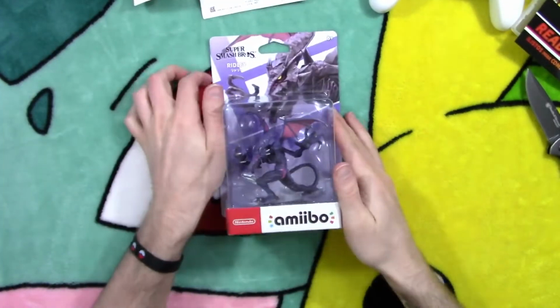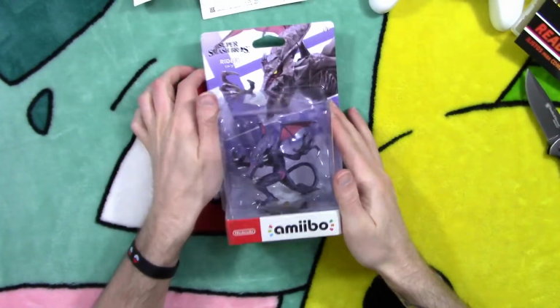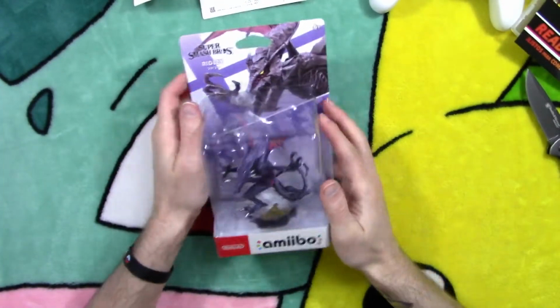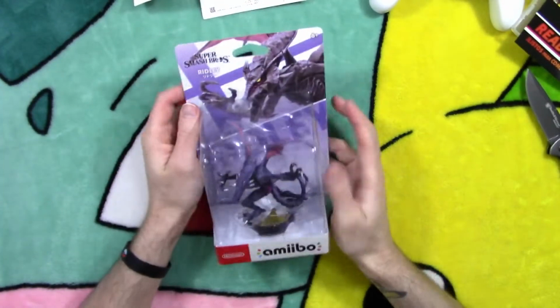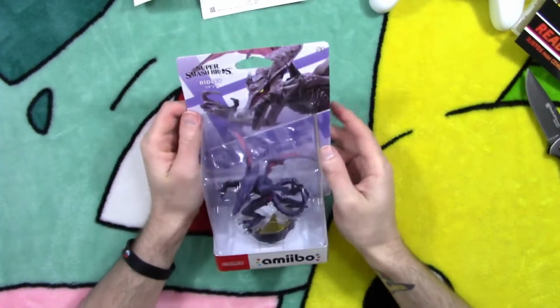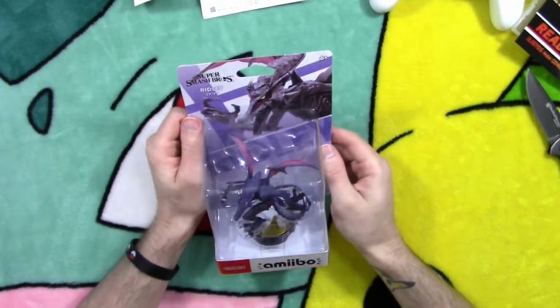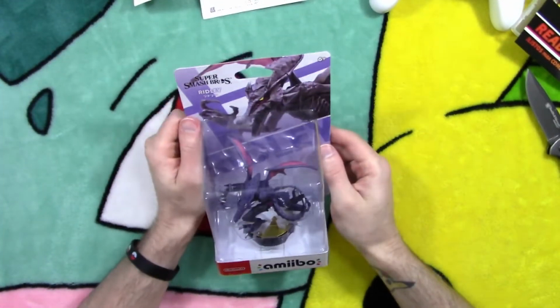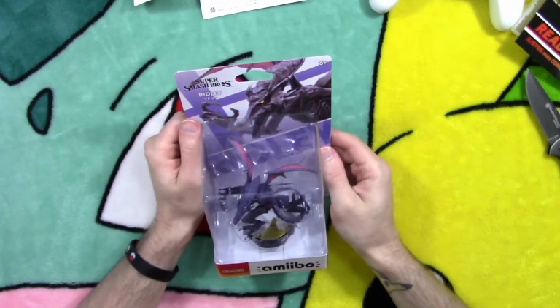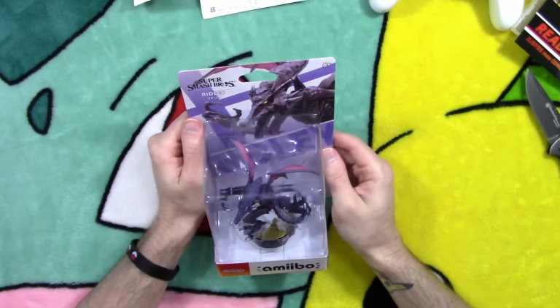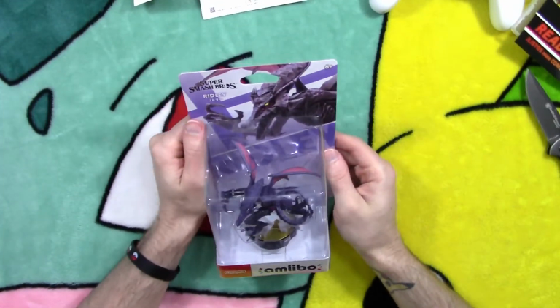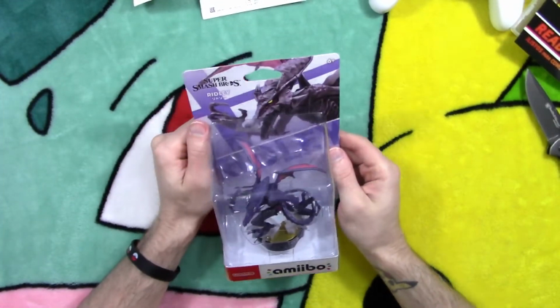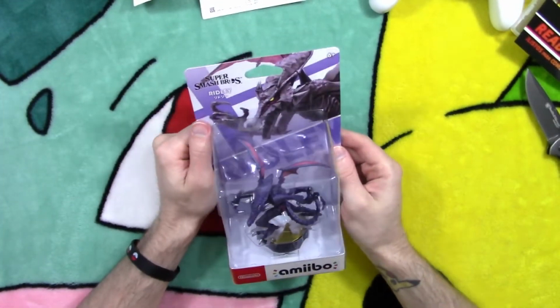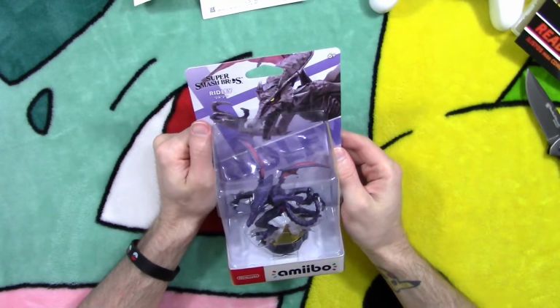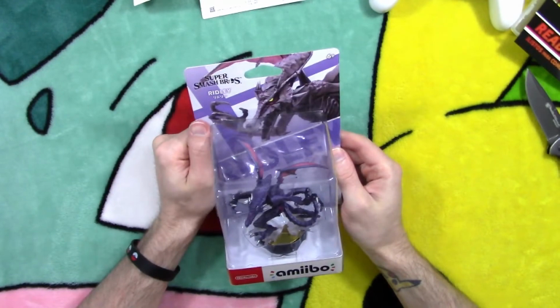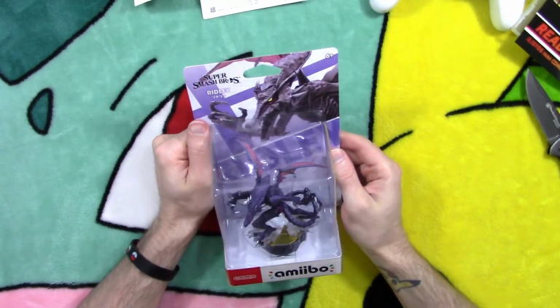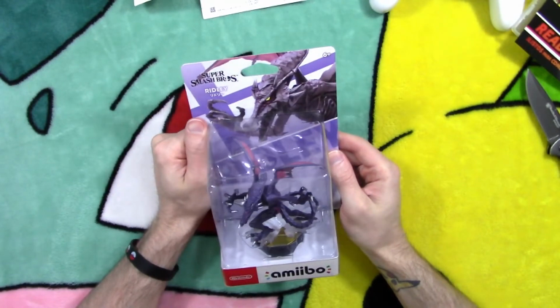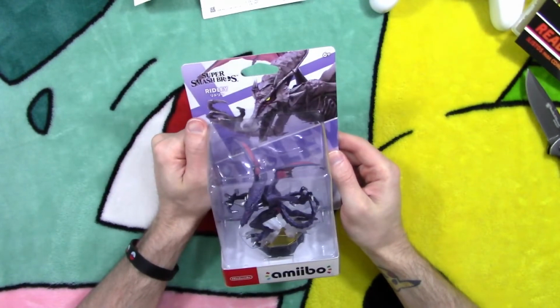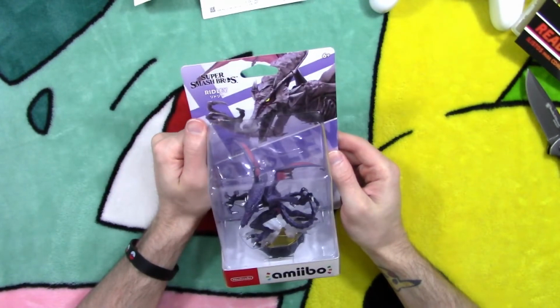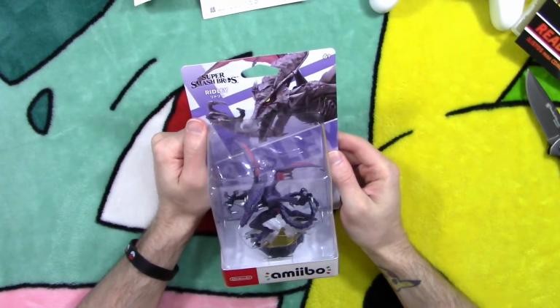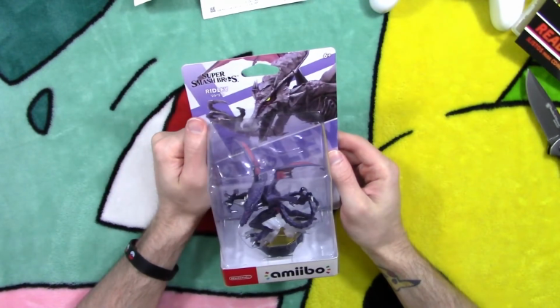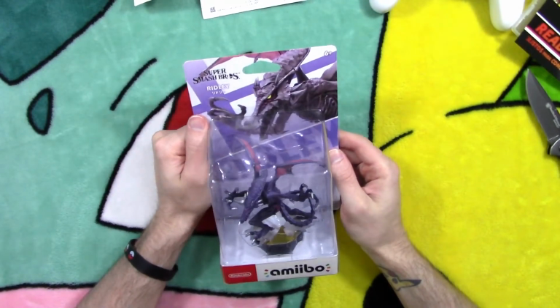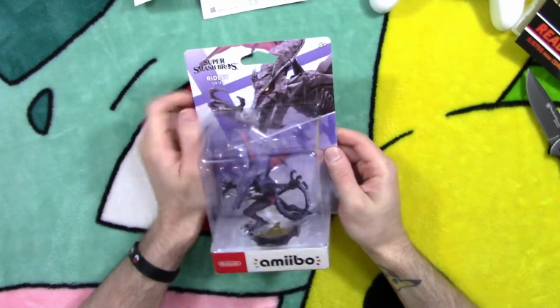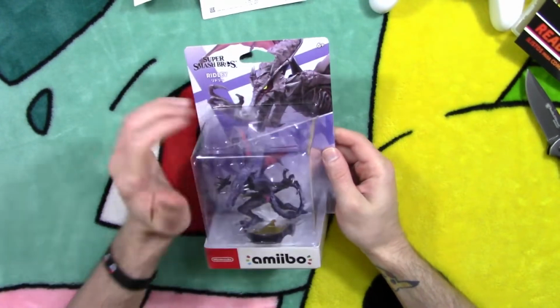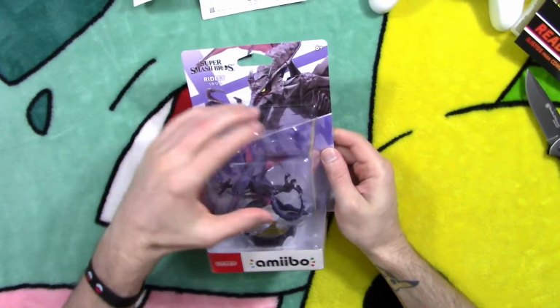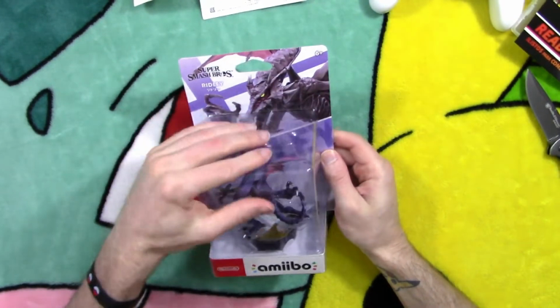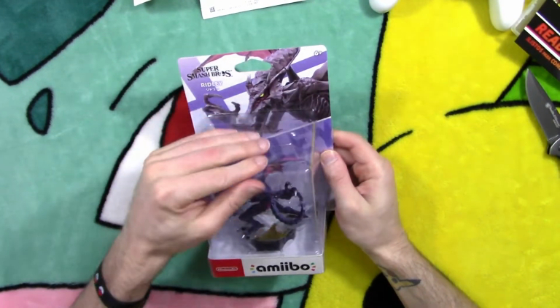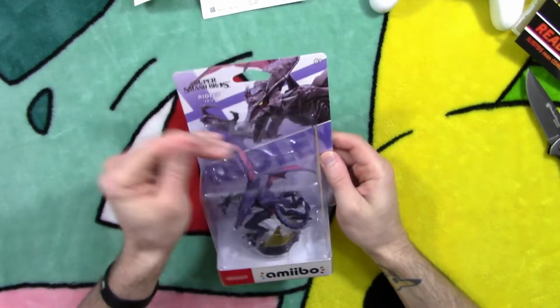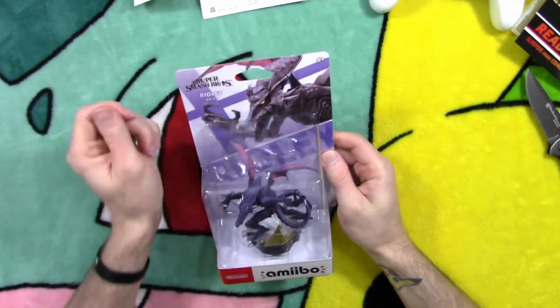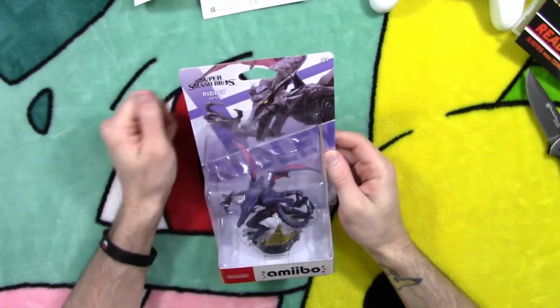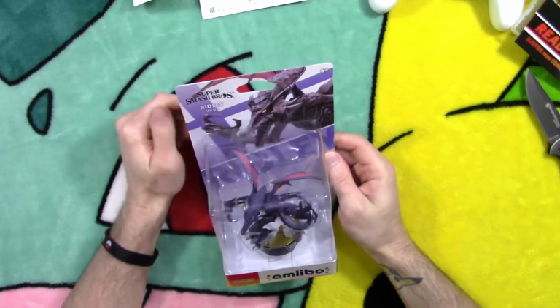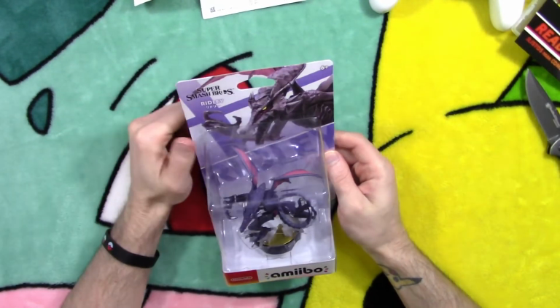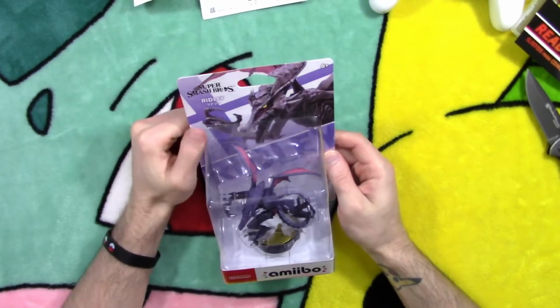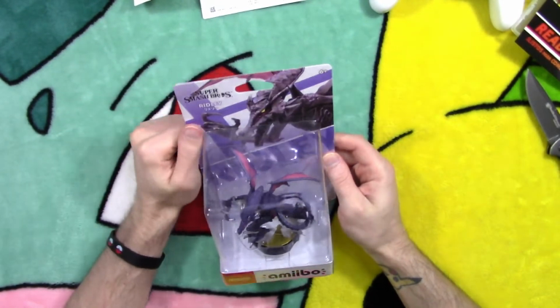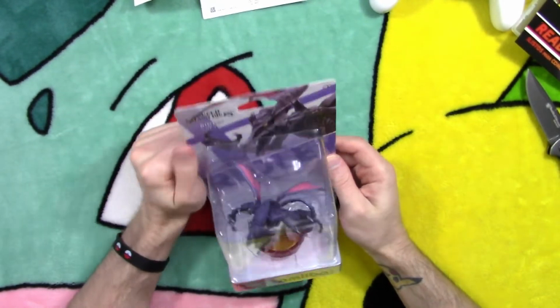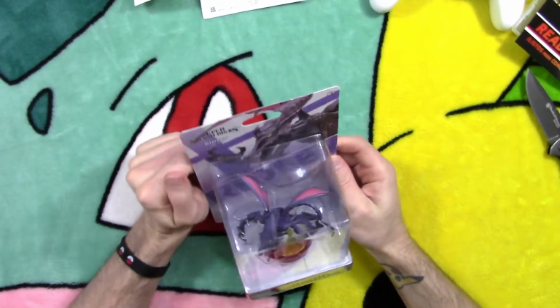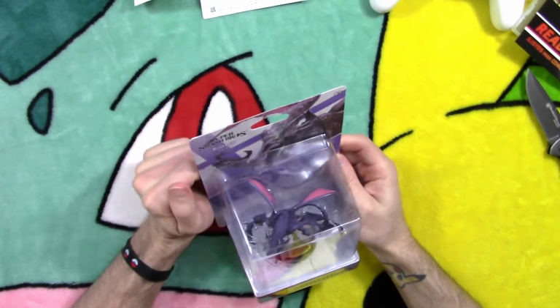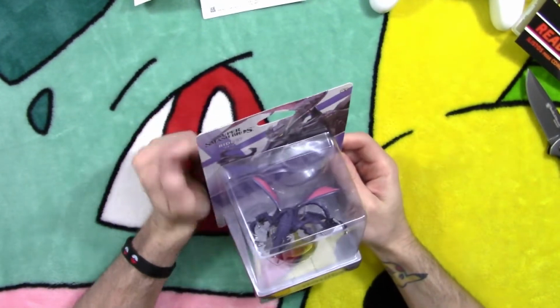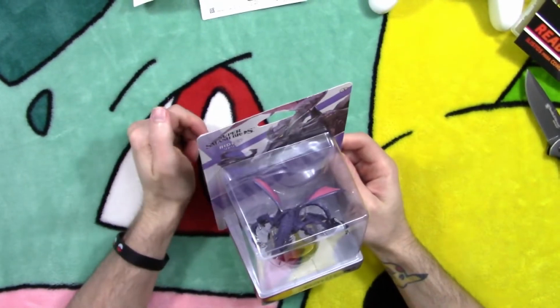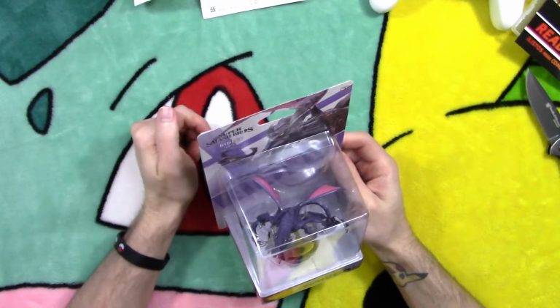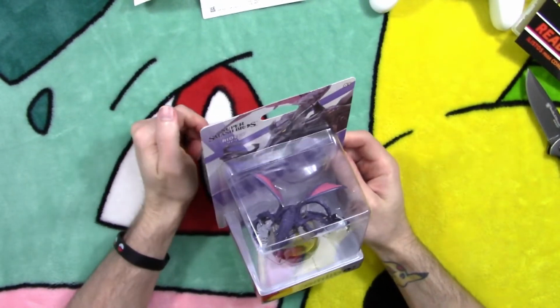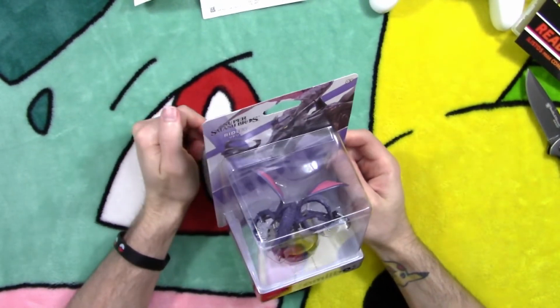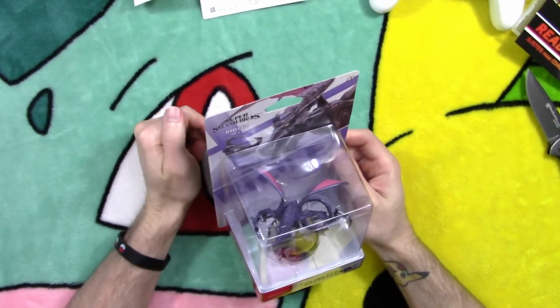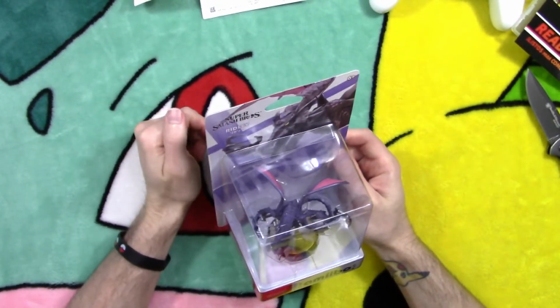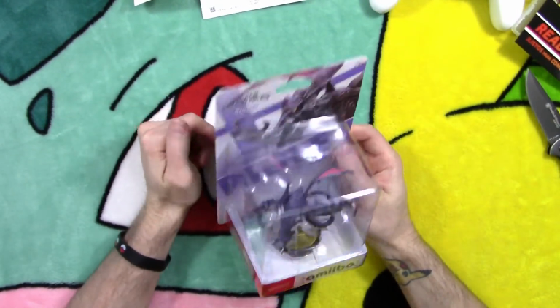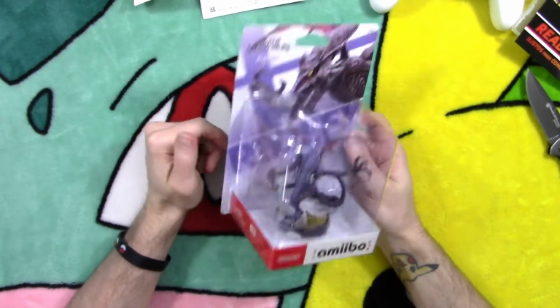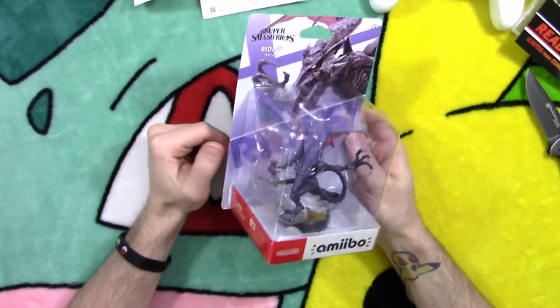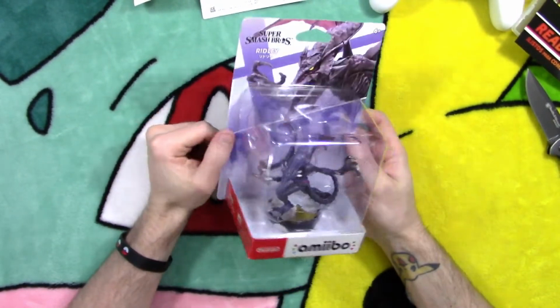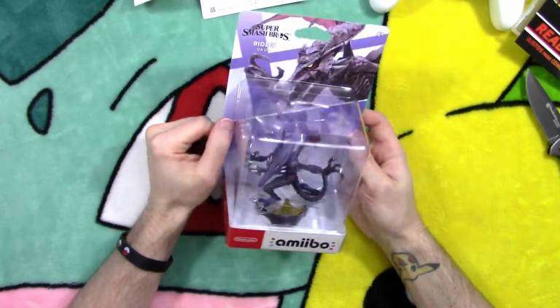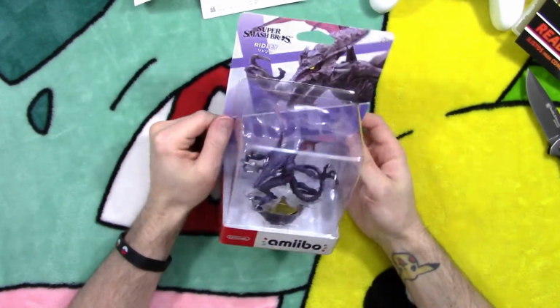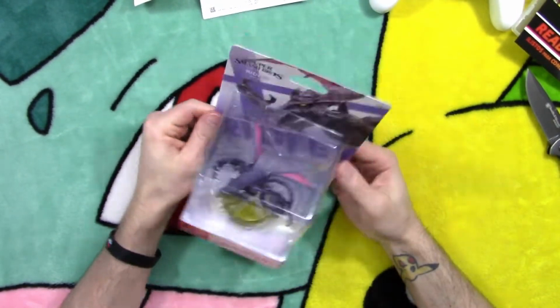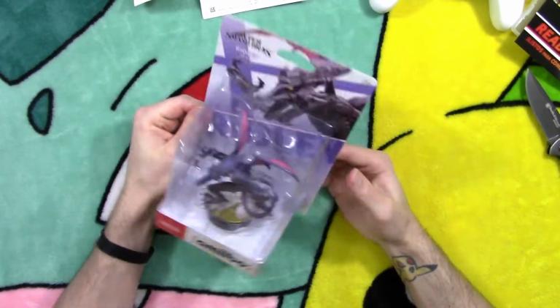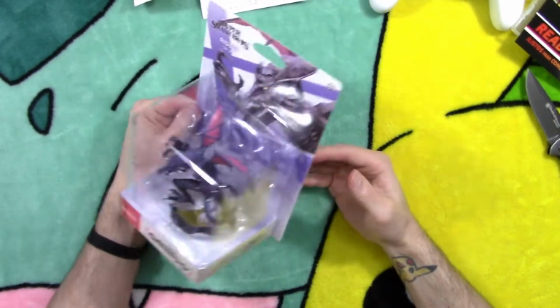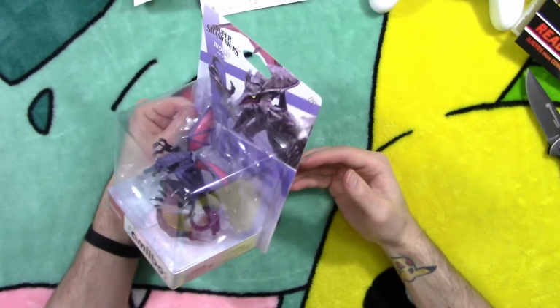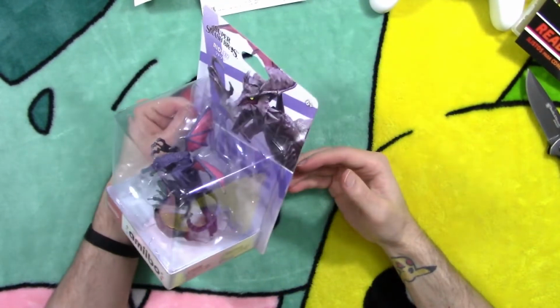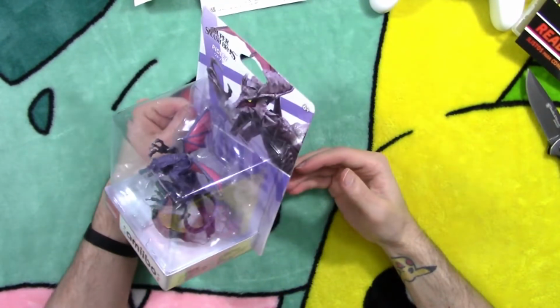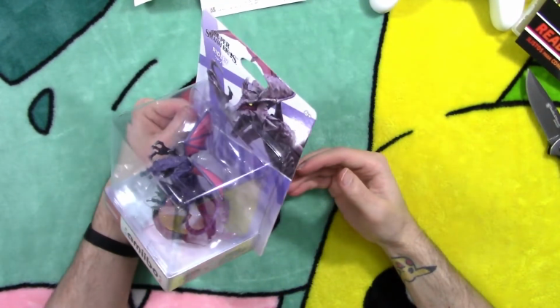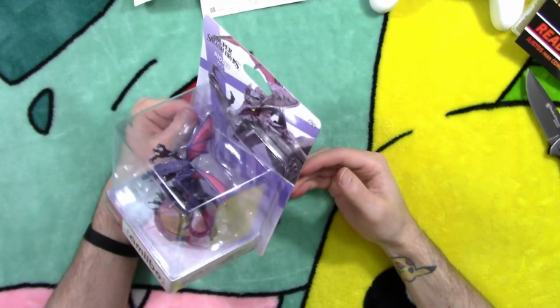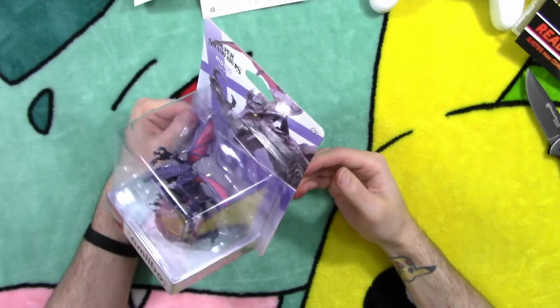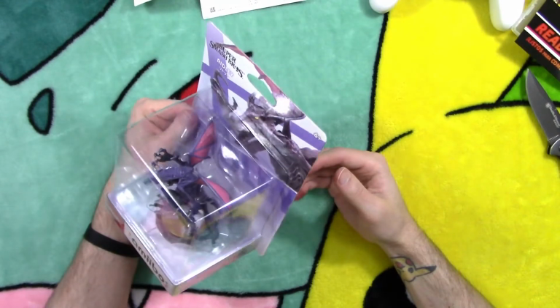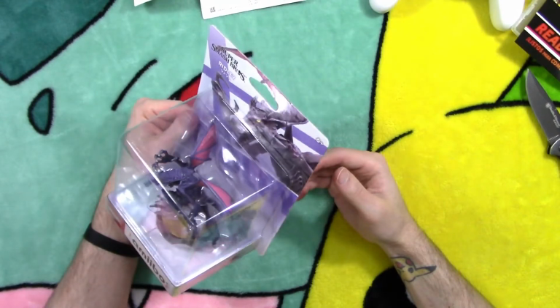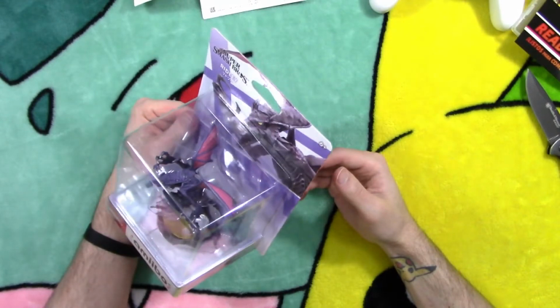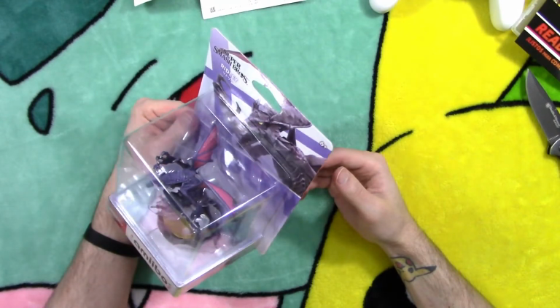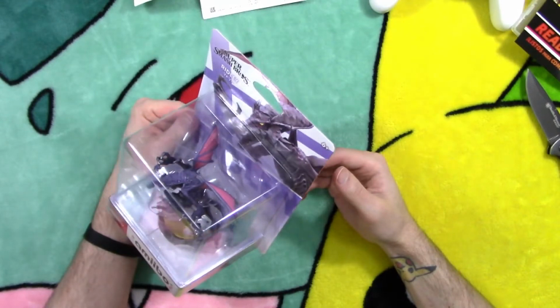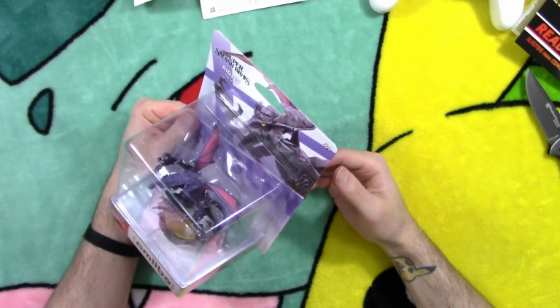Alrighty, we got our boy Ridley here from the Metroid series. This time I'm going to go with a less destructive way of cracking the box open — let's get it.